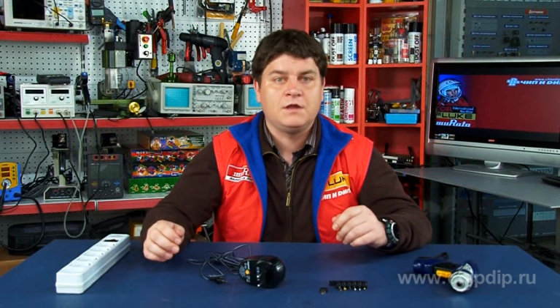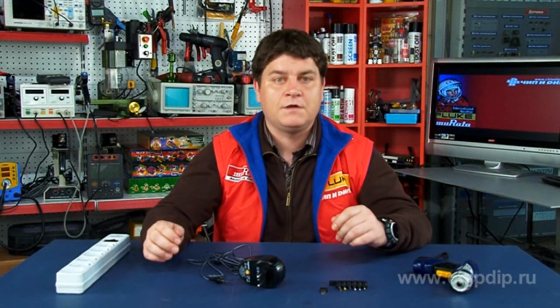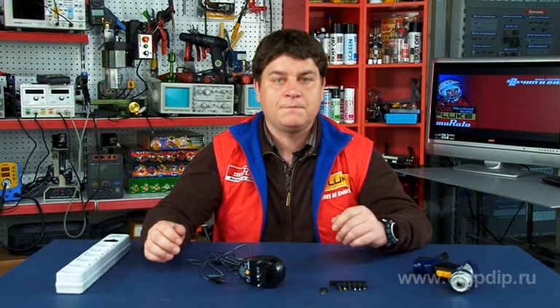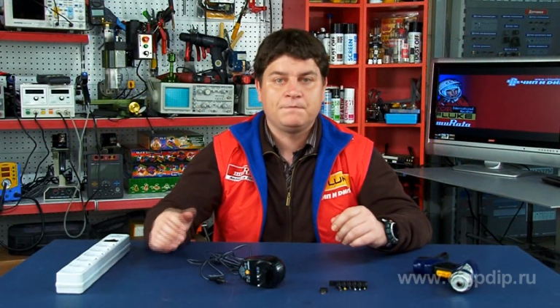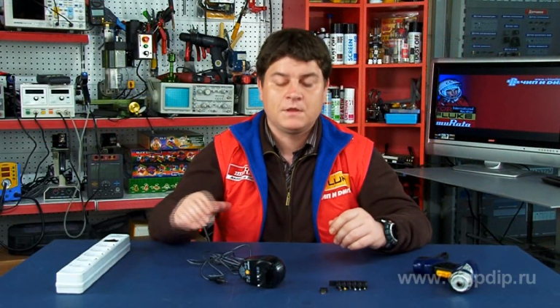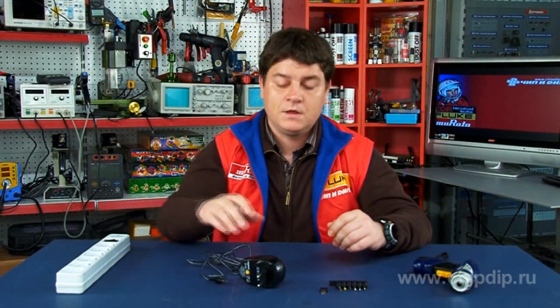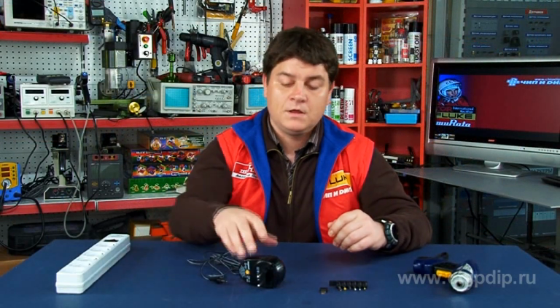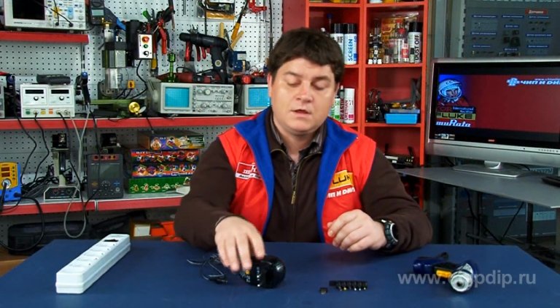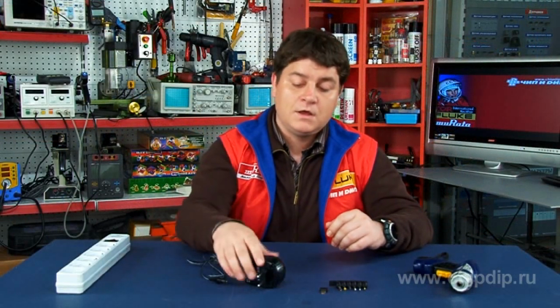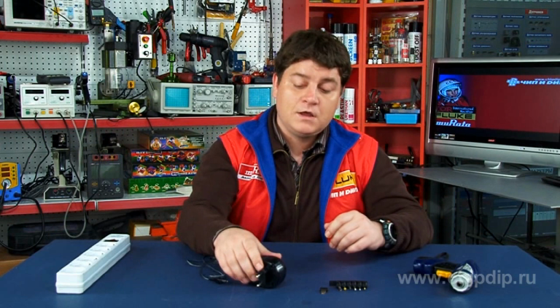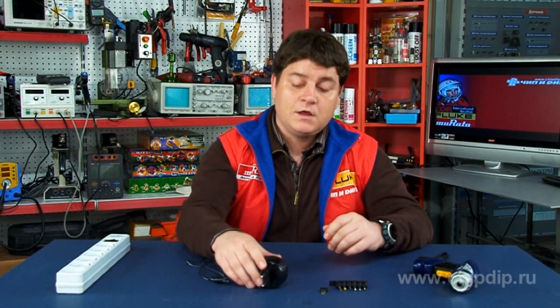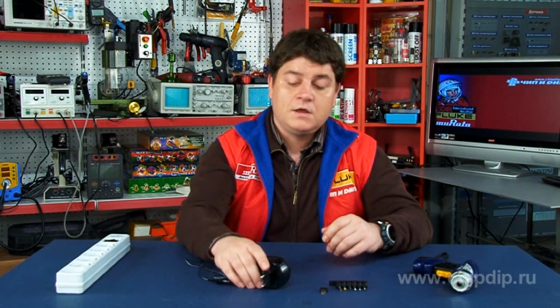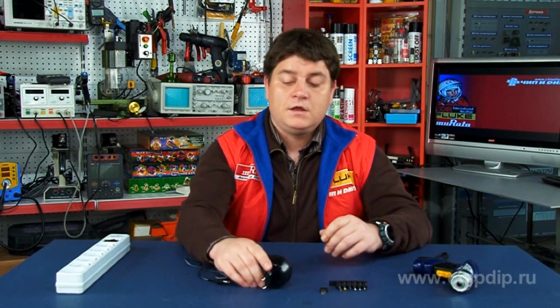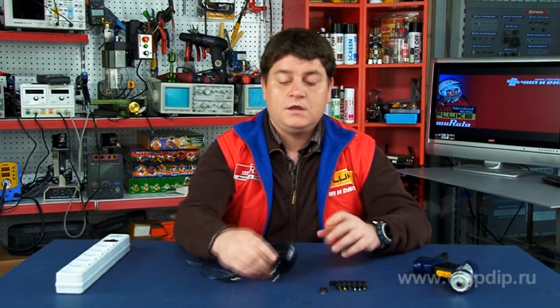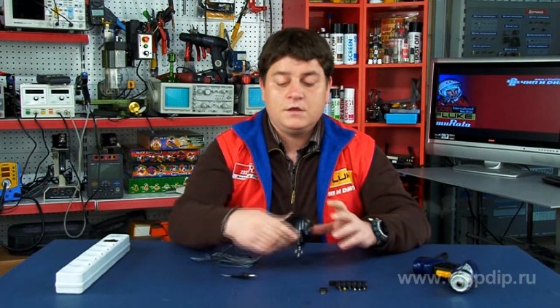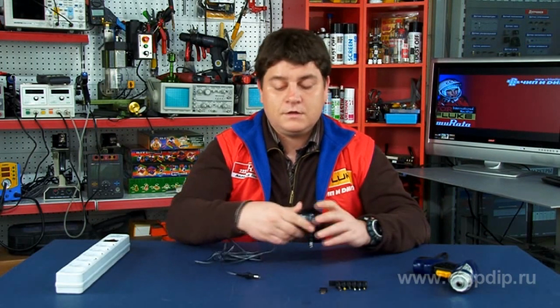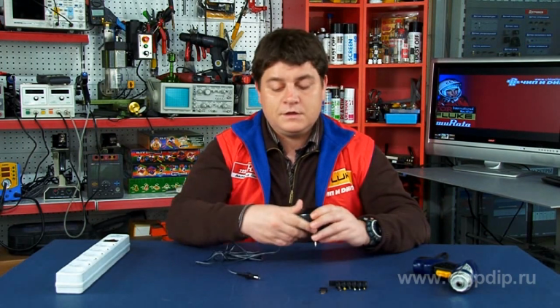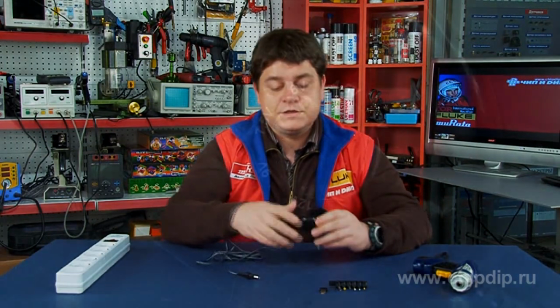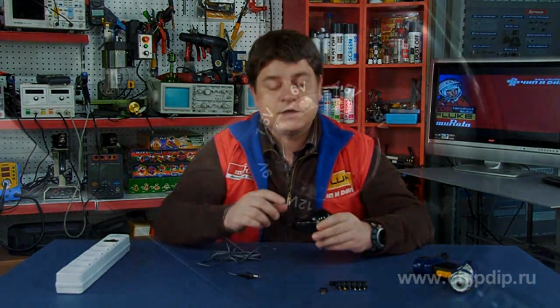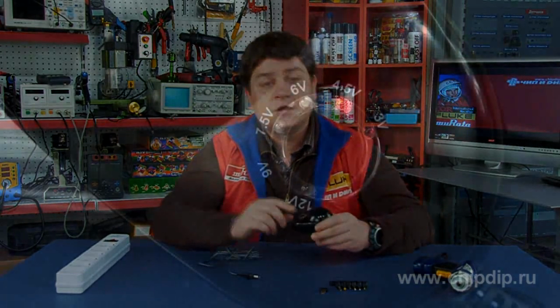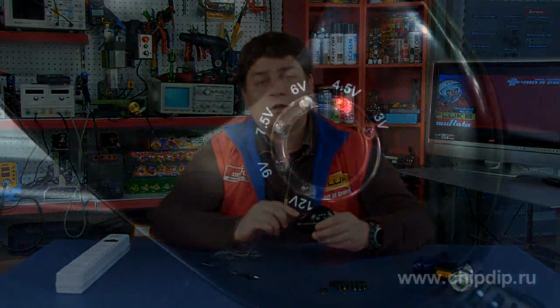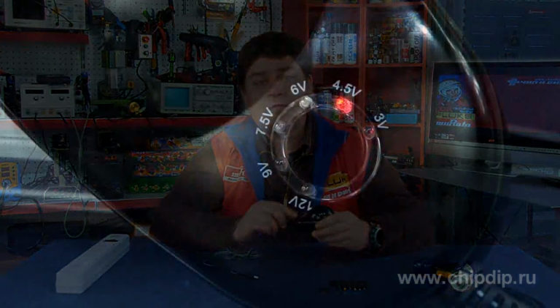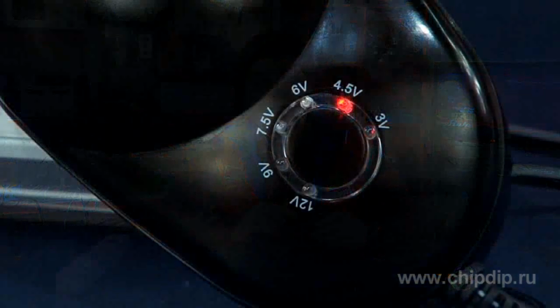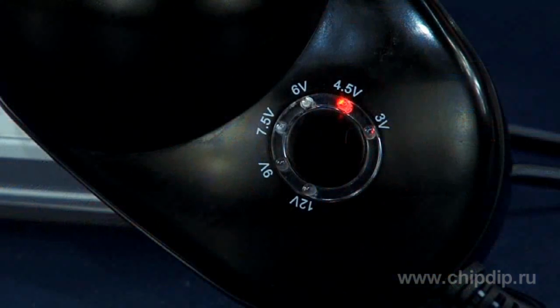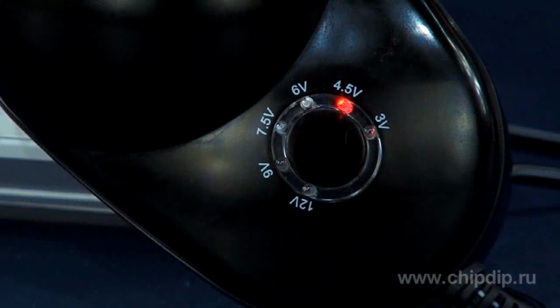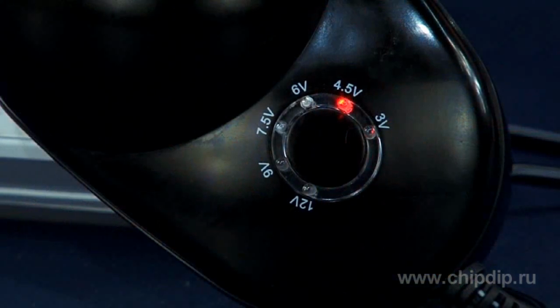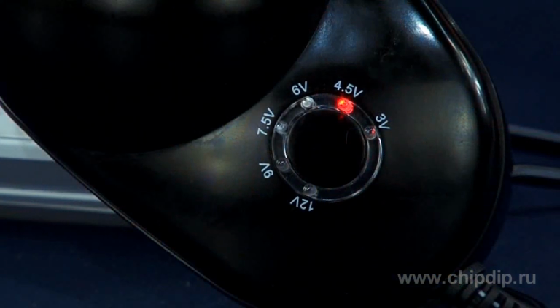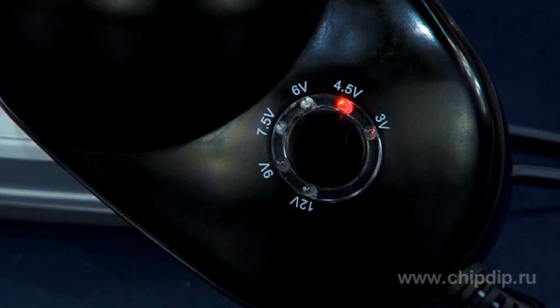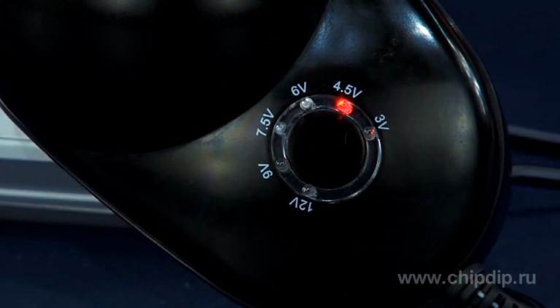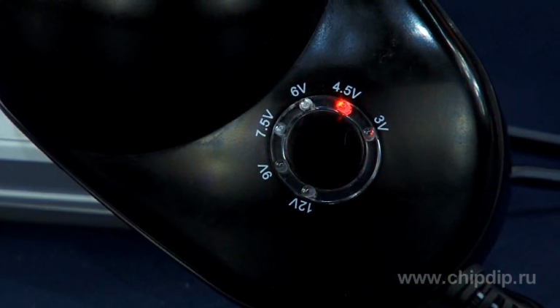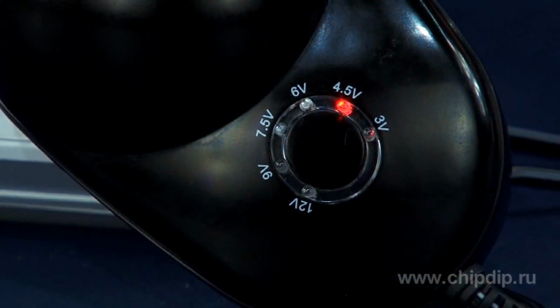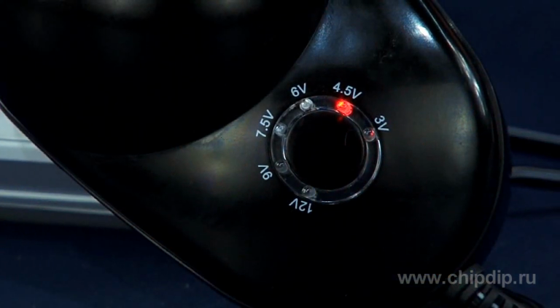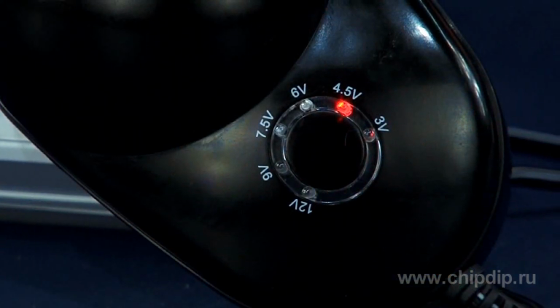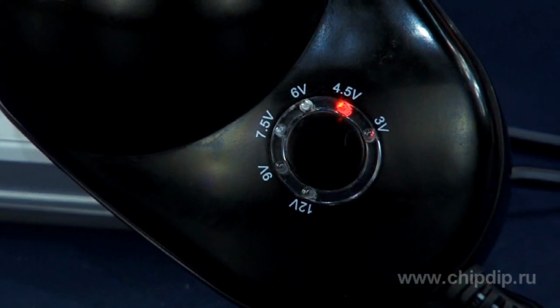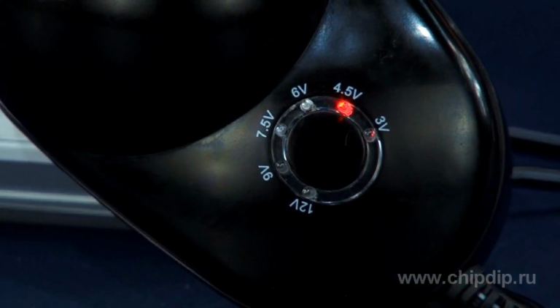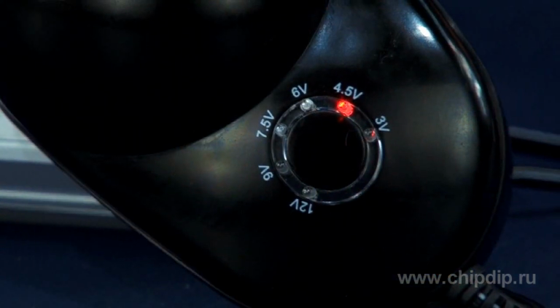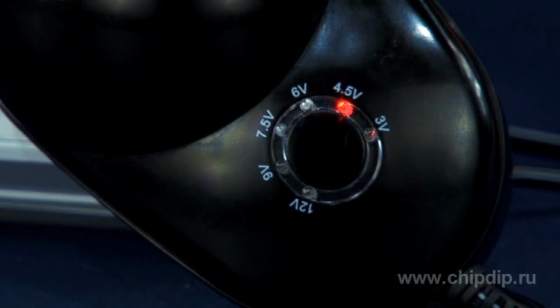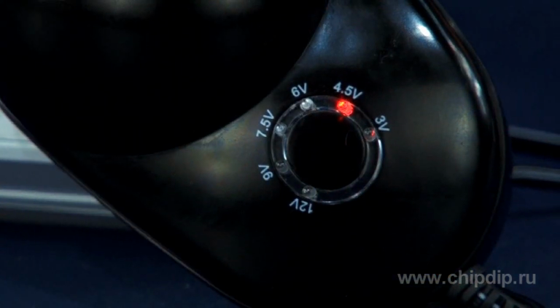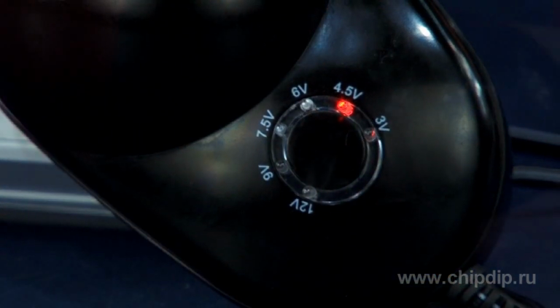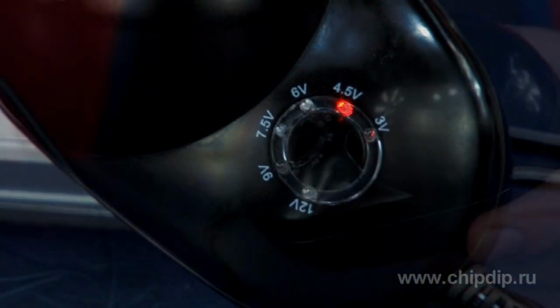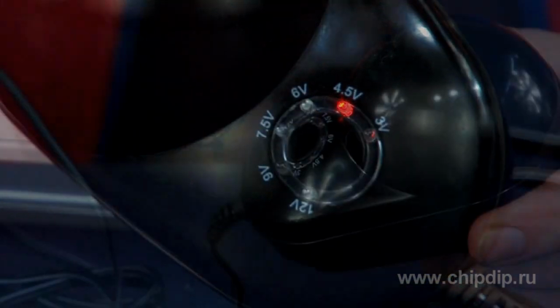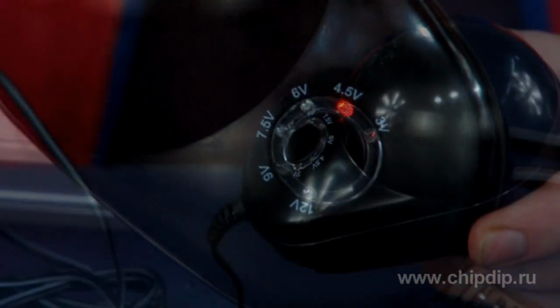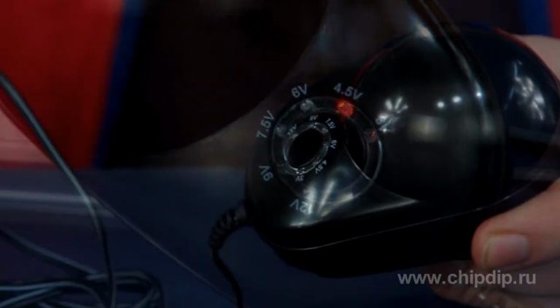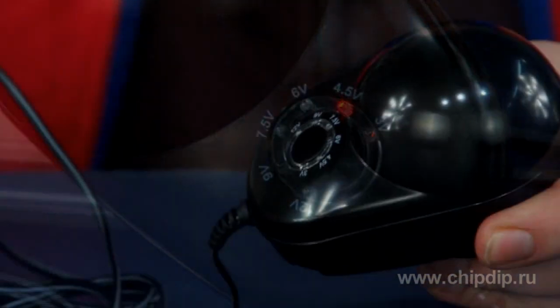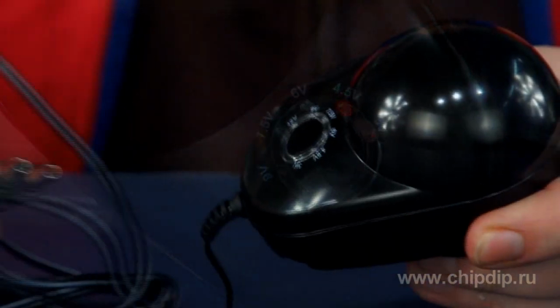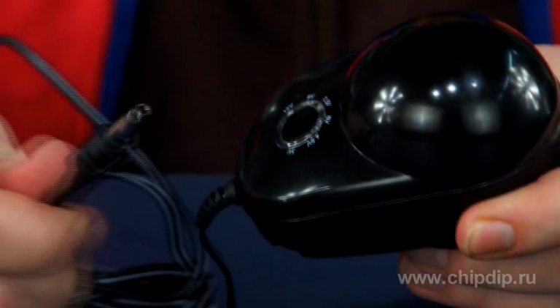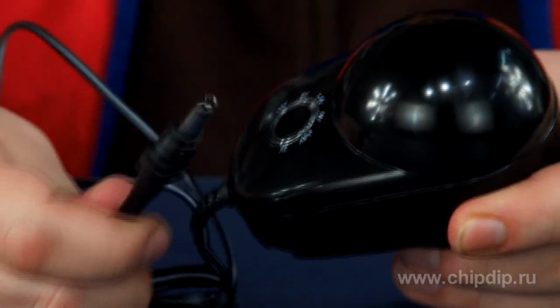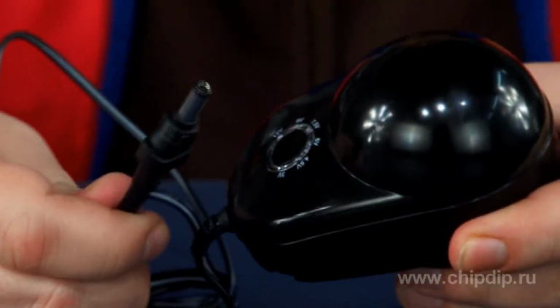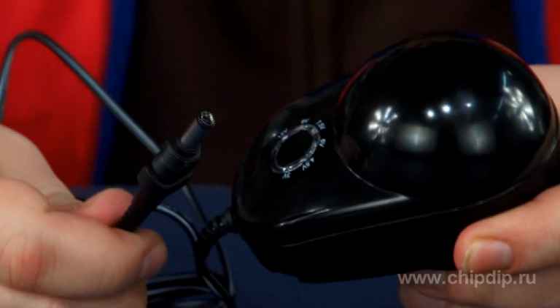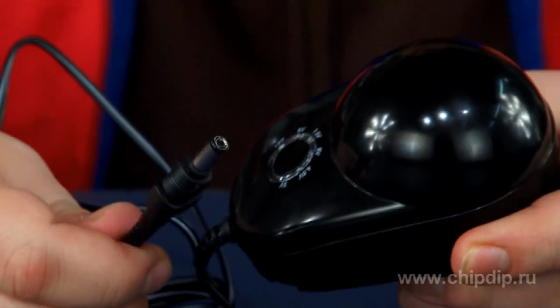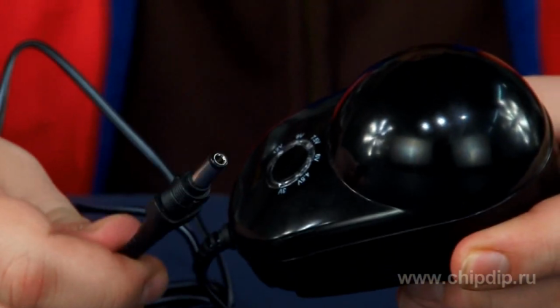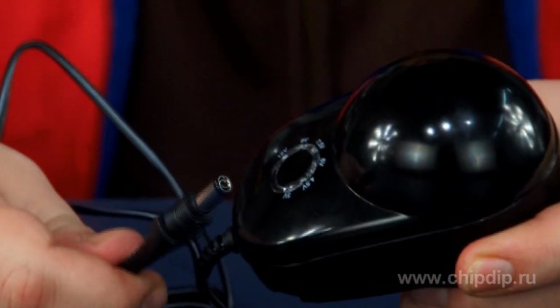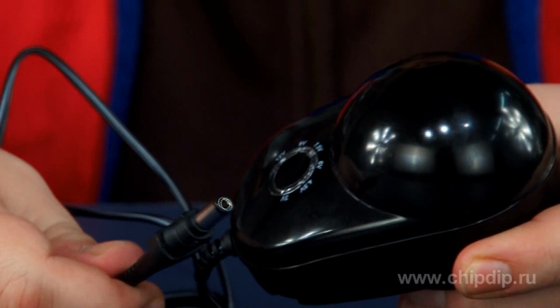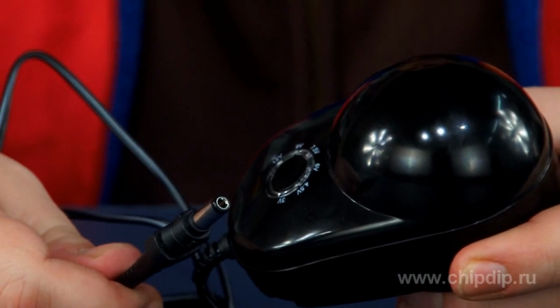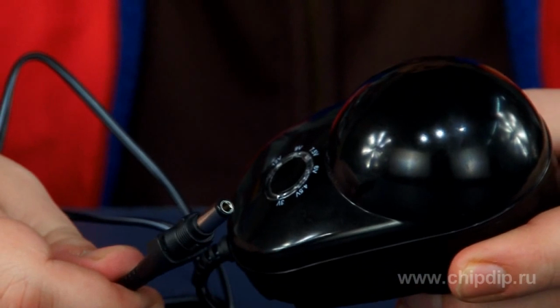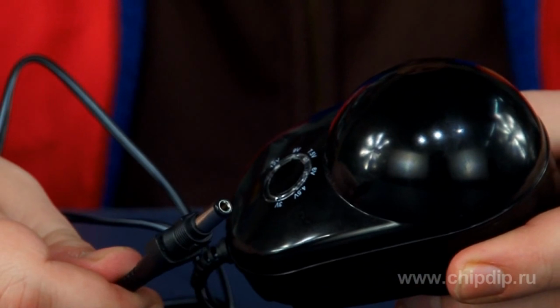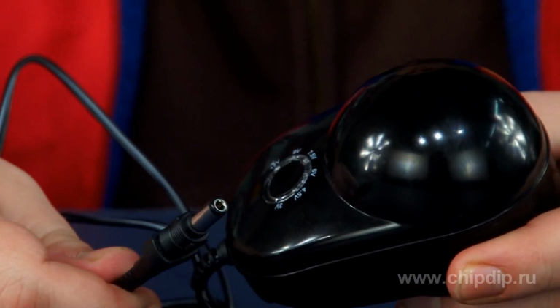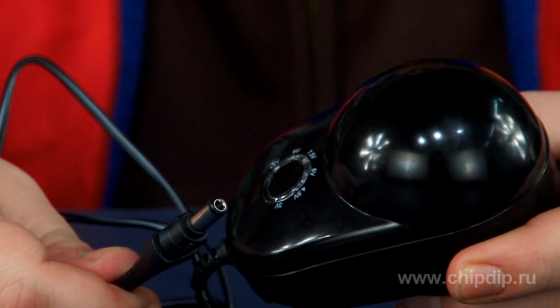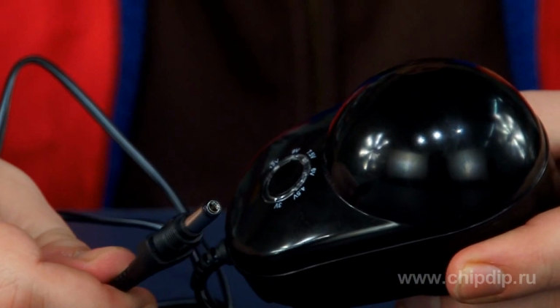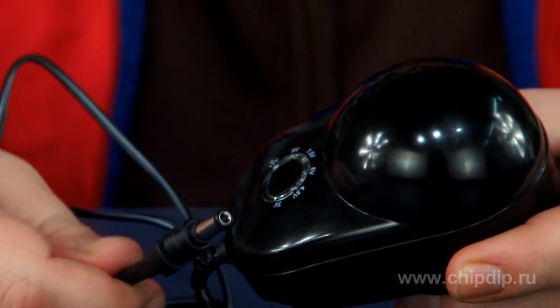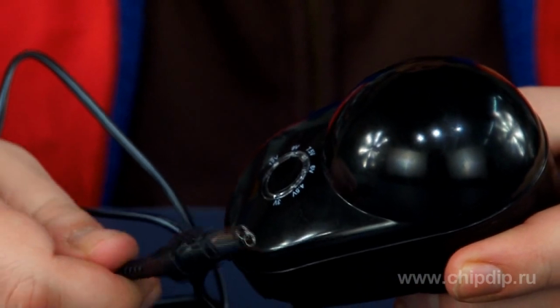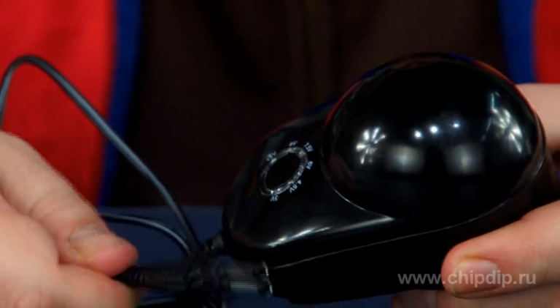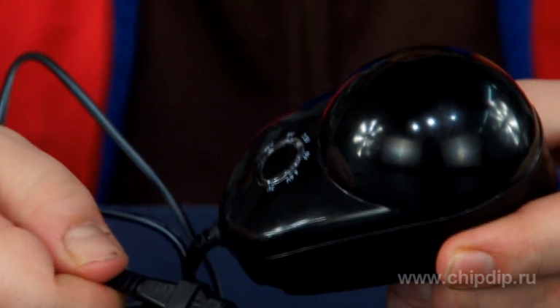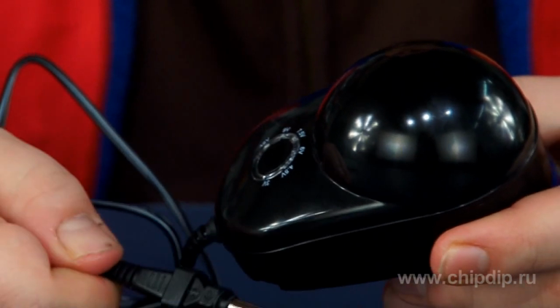Now, after quick preparation, we can connect the appliance. There is a wide range of choice.